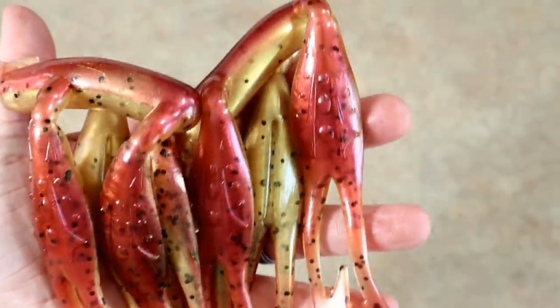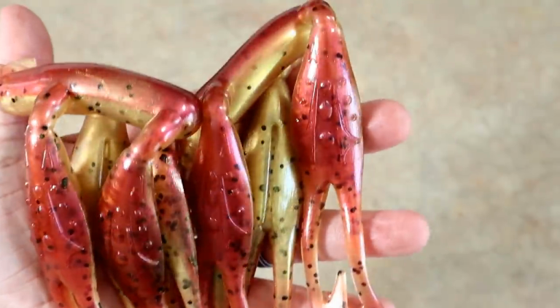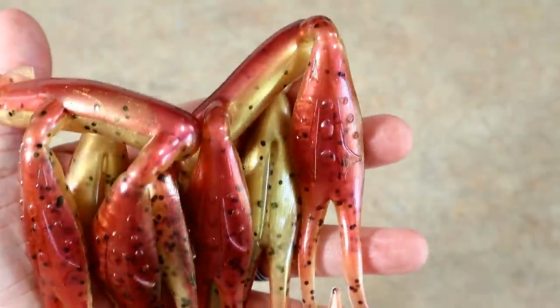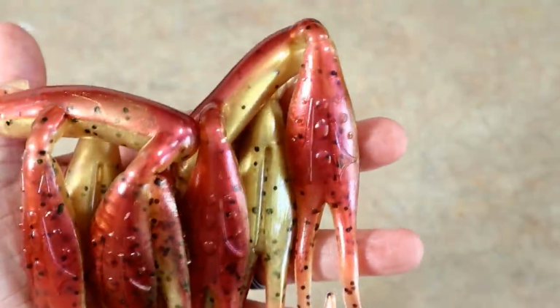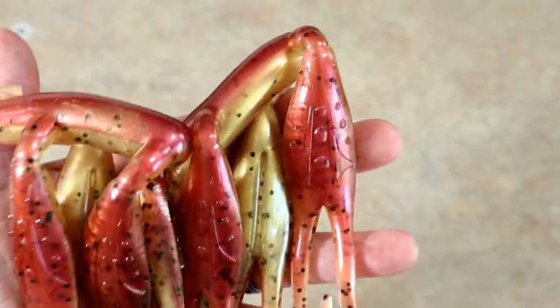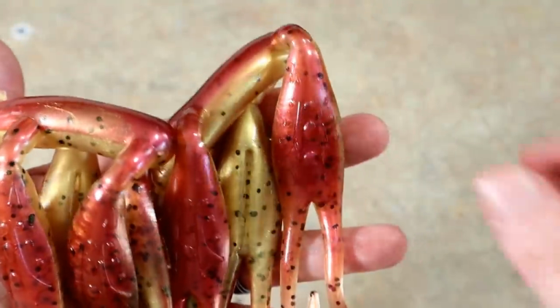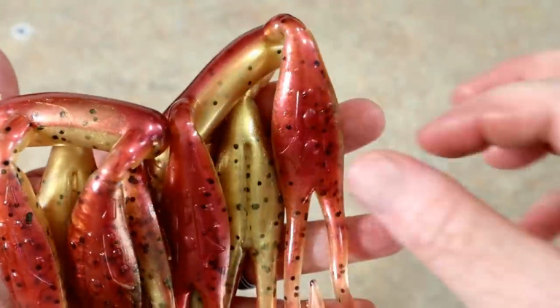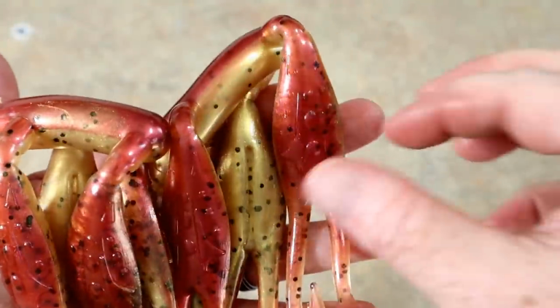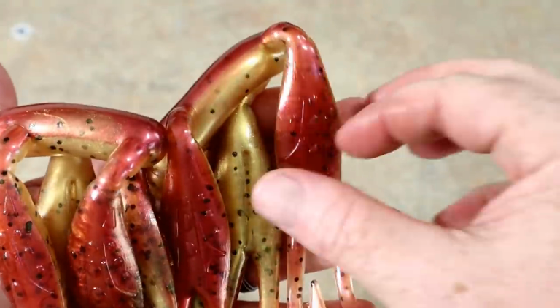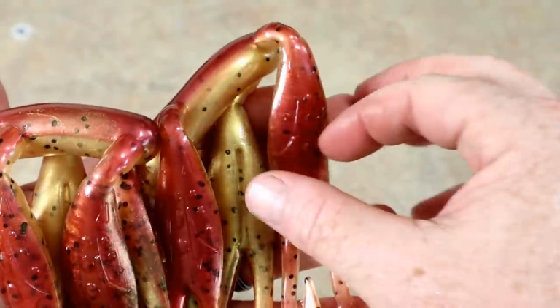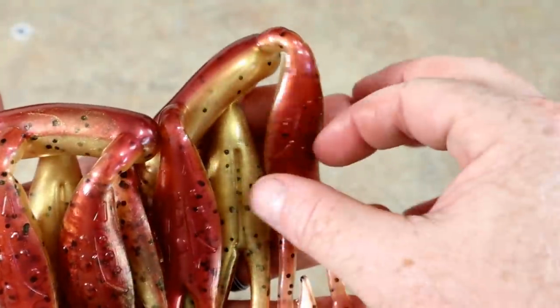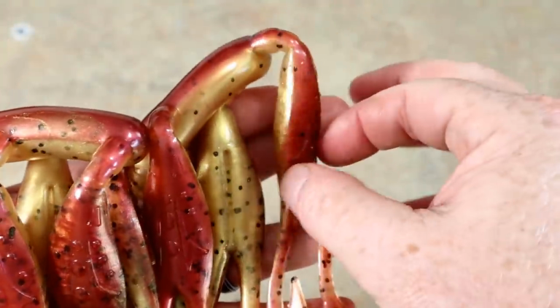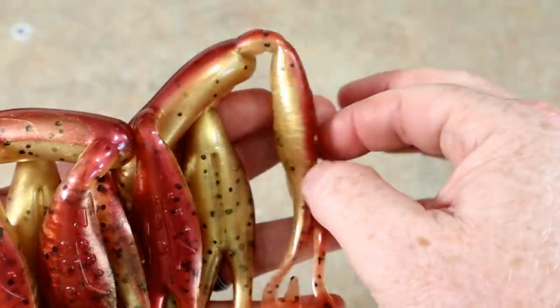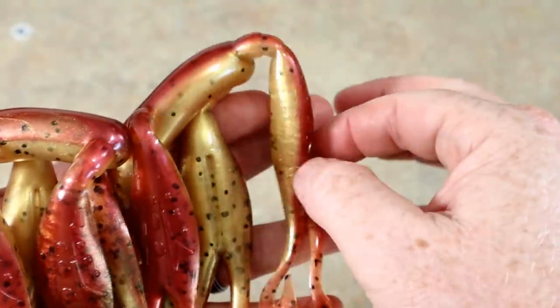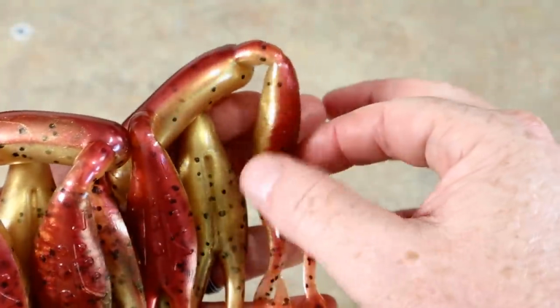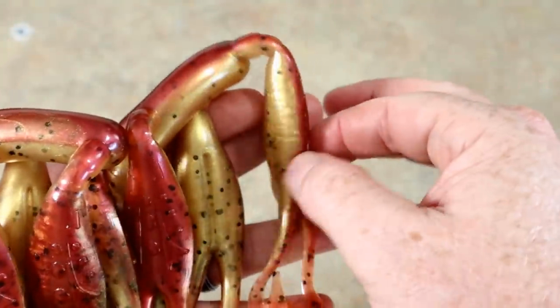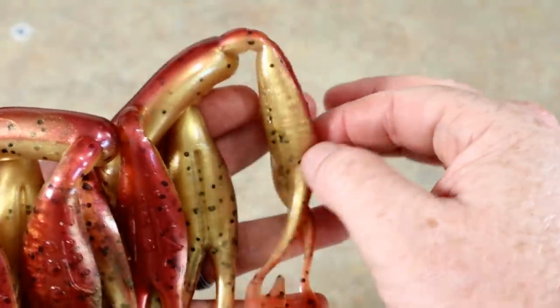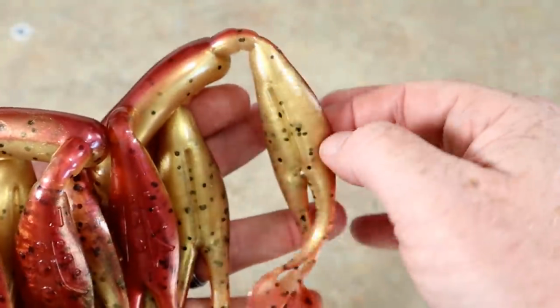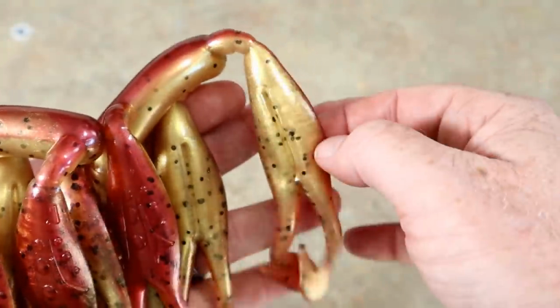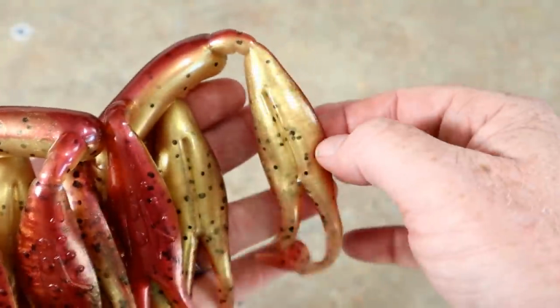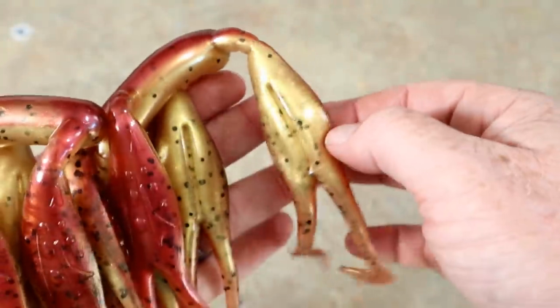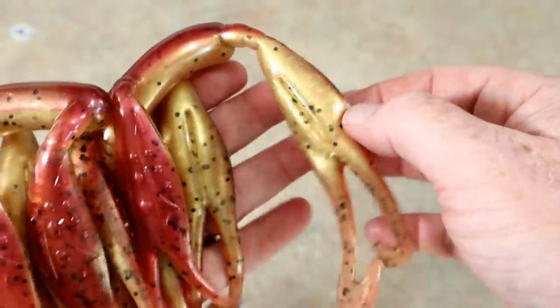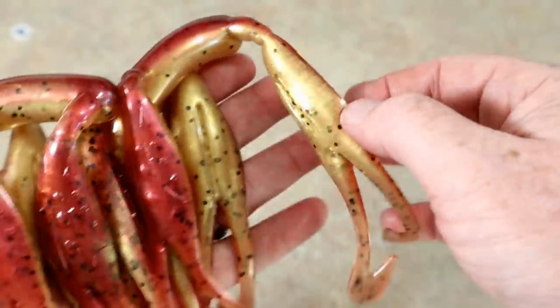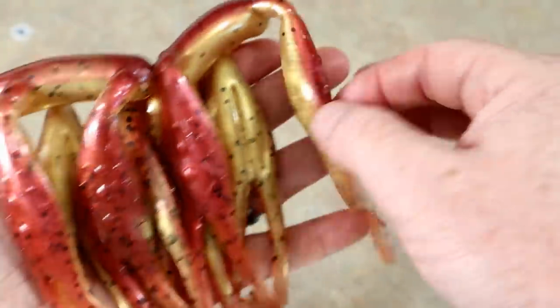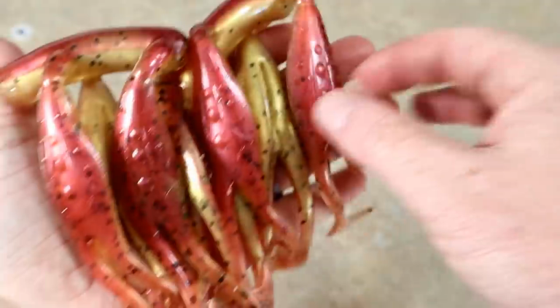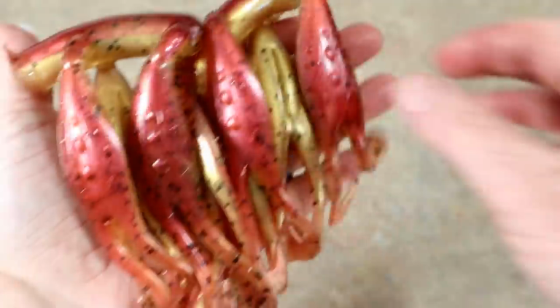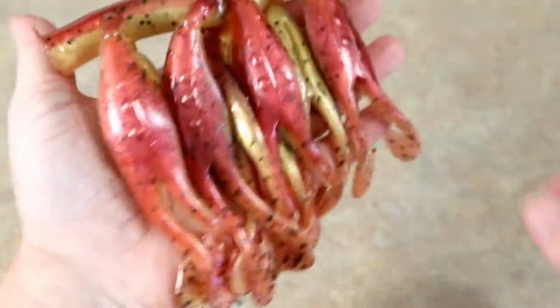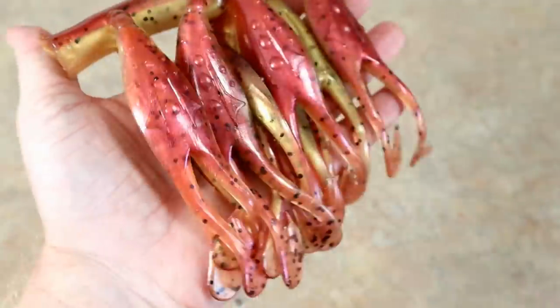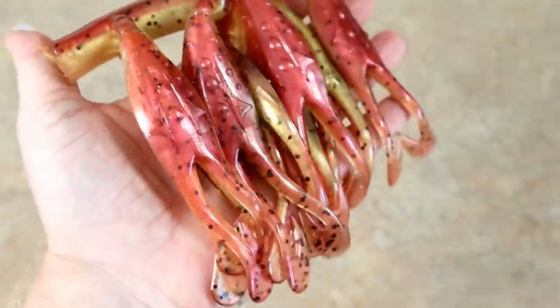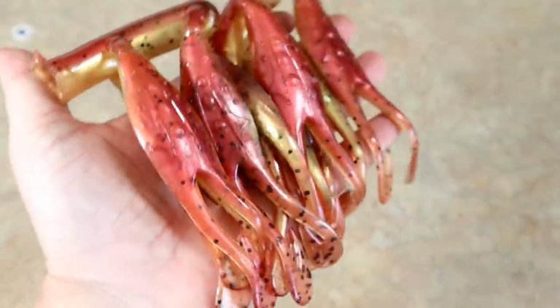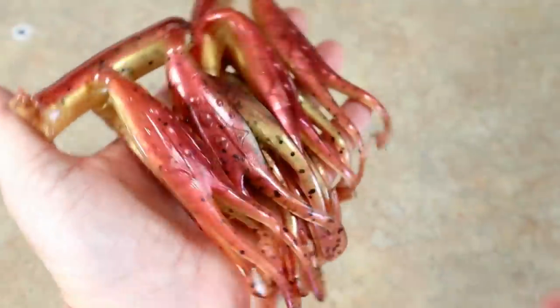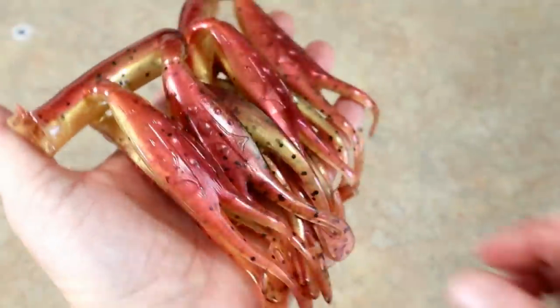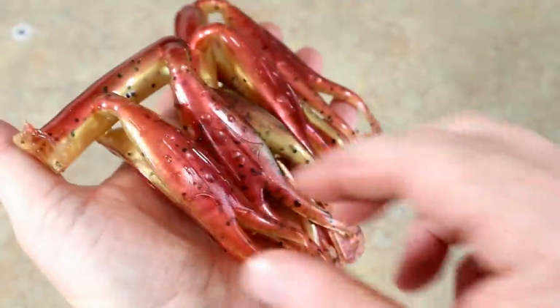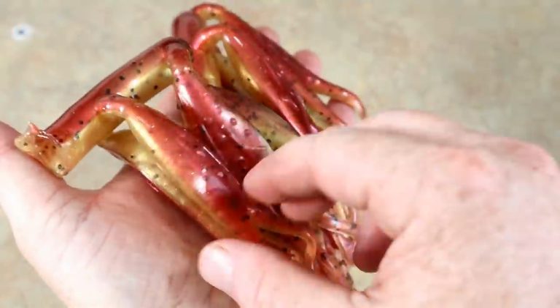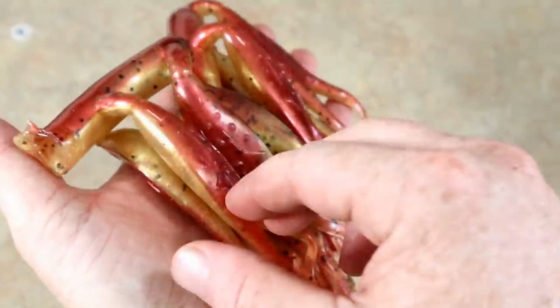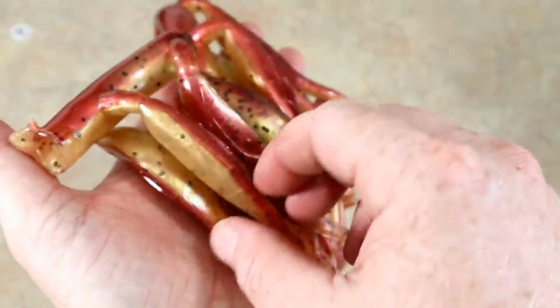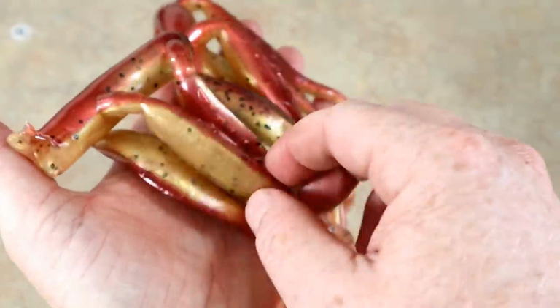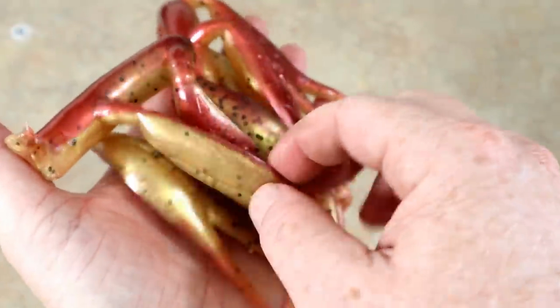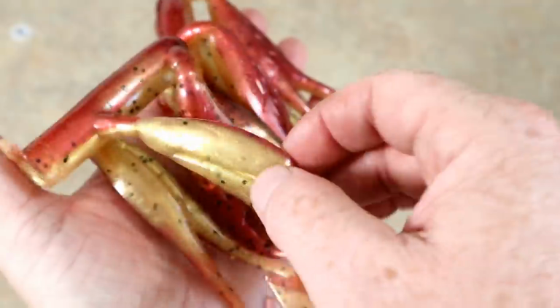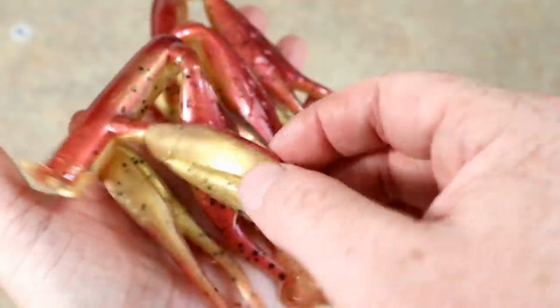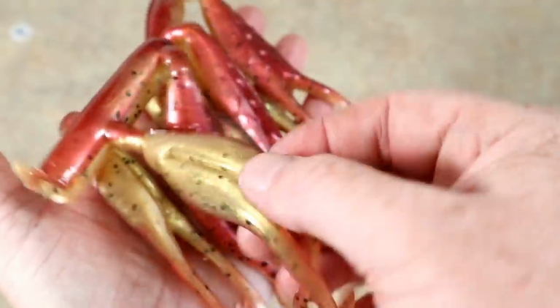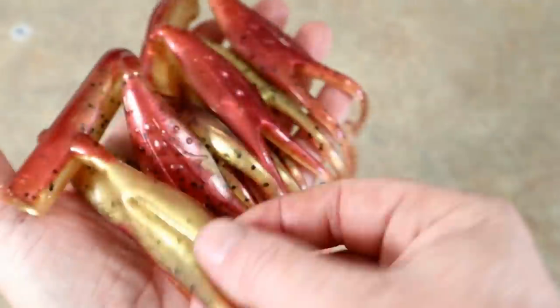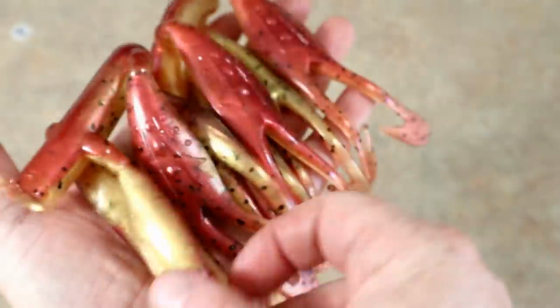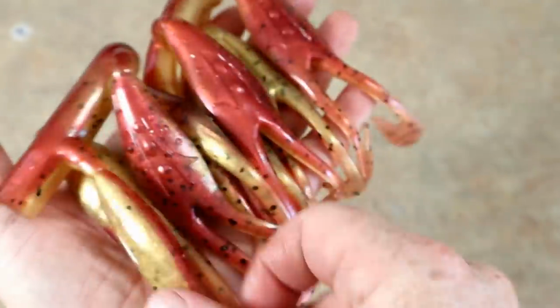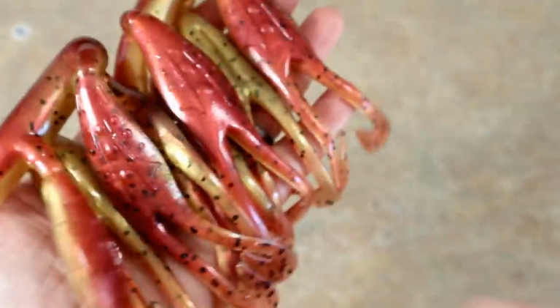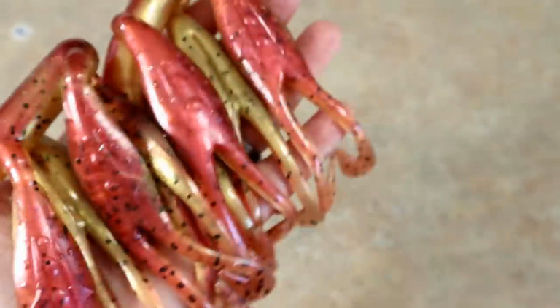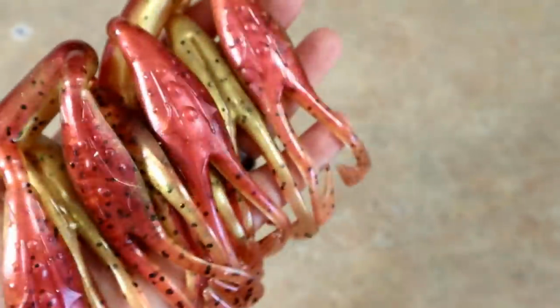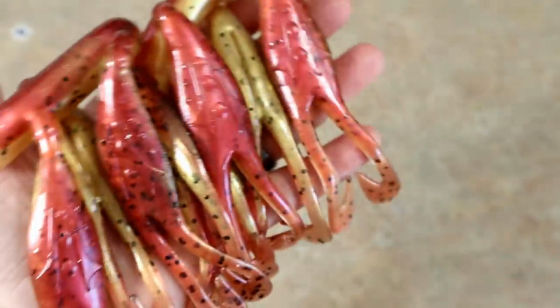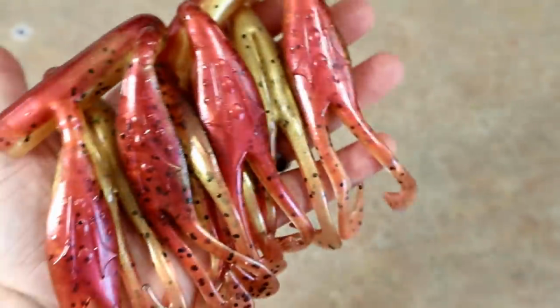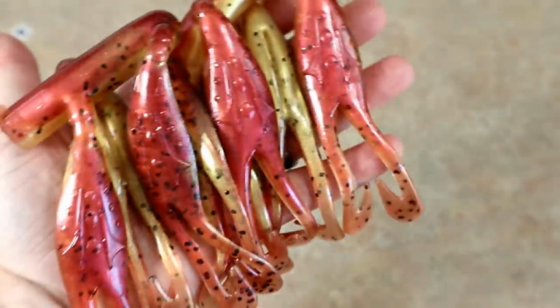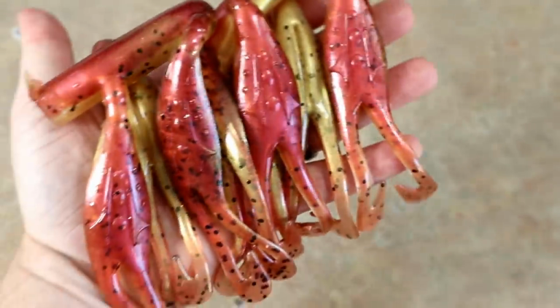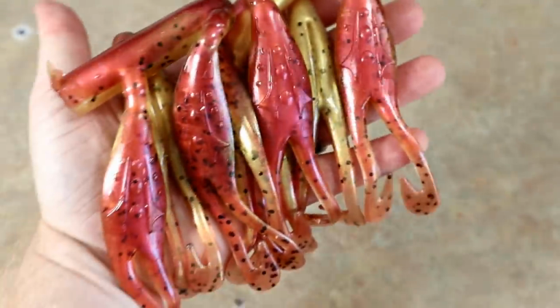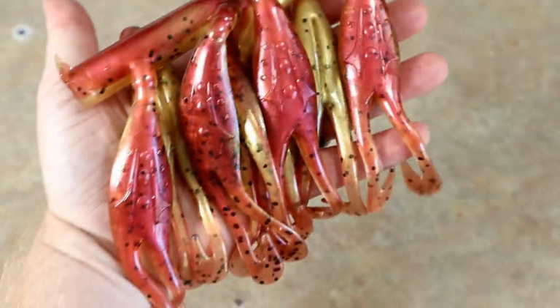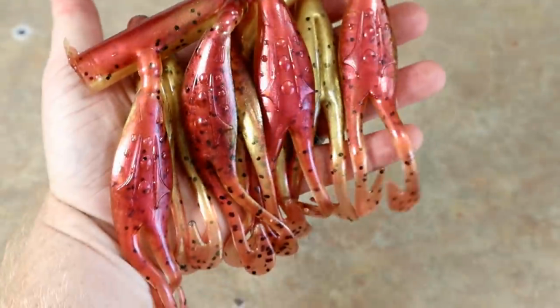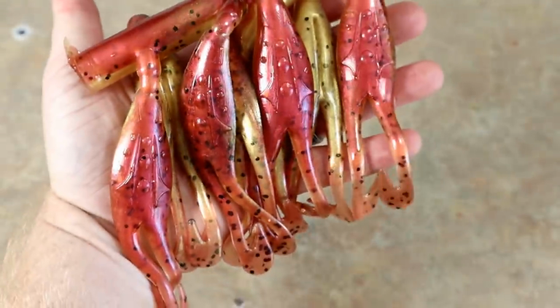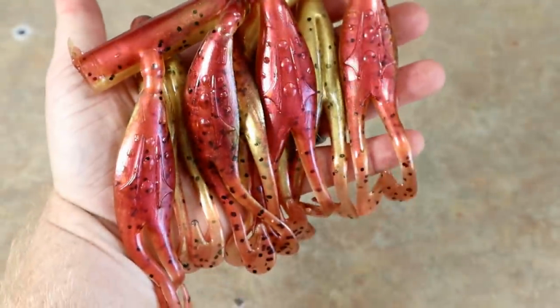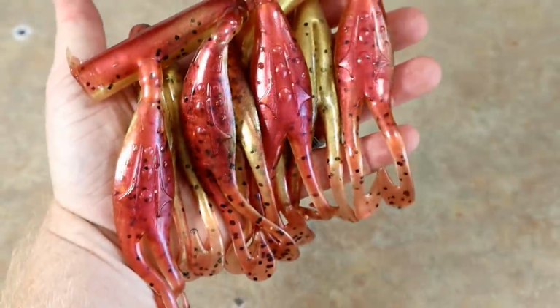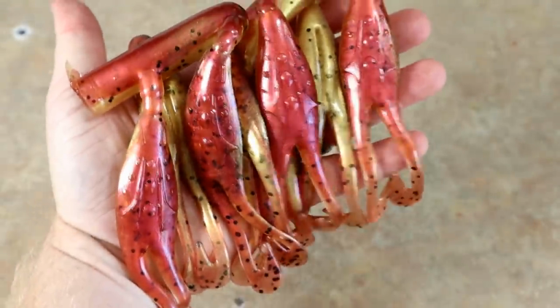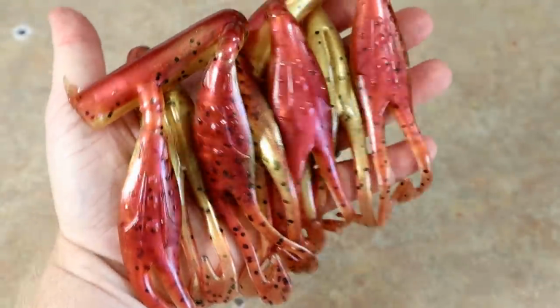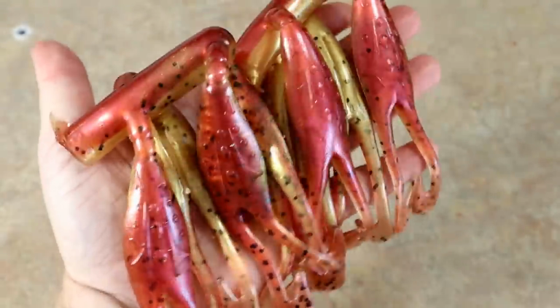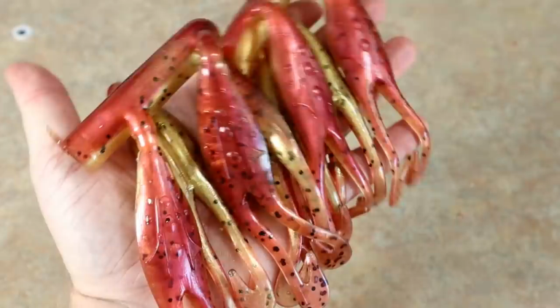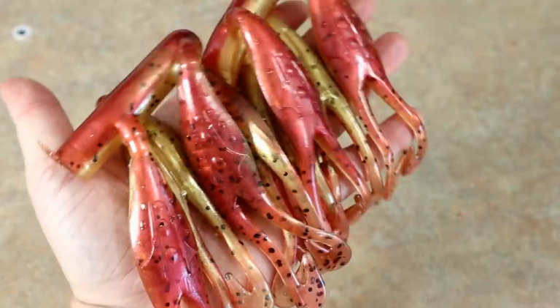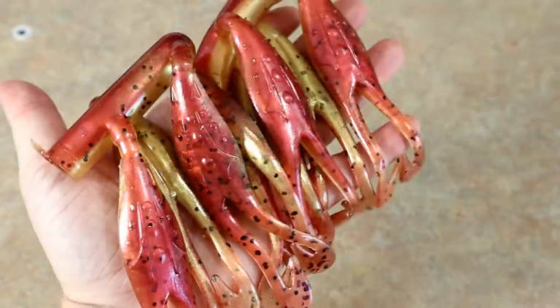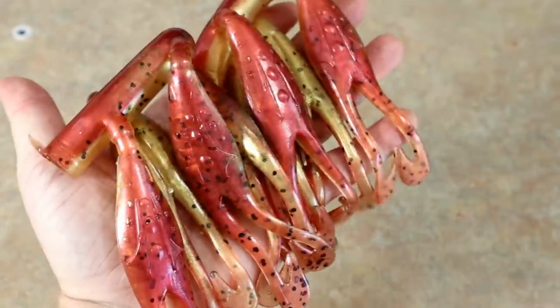There it is — garnet and gold for the Florida State Seminoles frogs! Heck yeah. The FSU bass fishing team needs to be throwing those. There are all eight of our garnet and gold Florida State Seminole frogs. Now I guess we're going to go to their arch rival down in Gainesville, Florida.